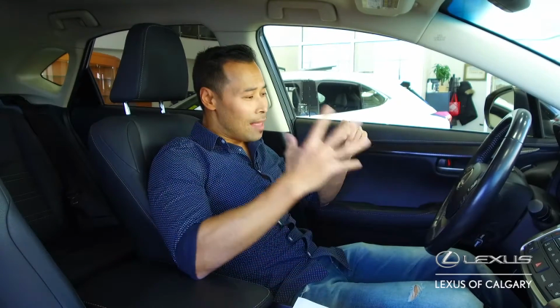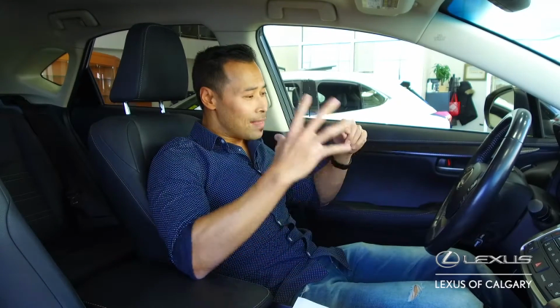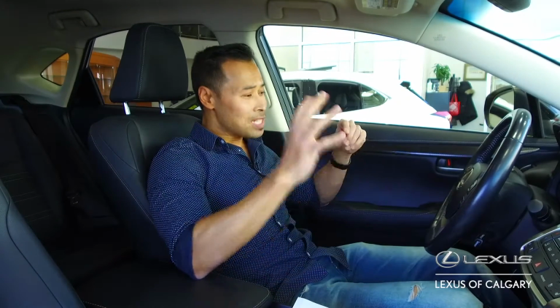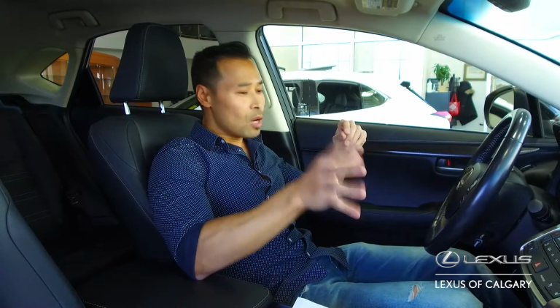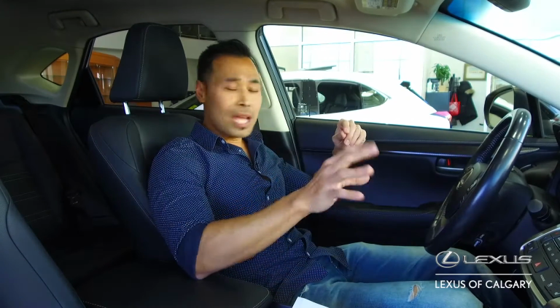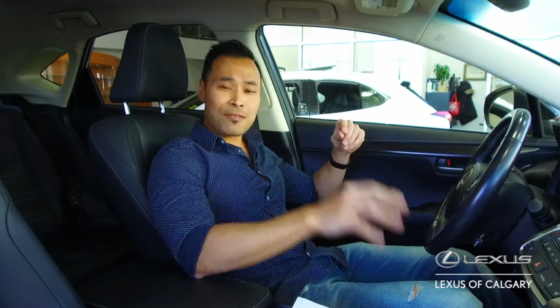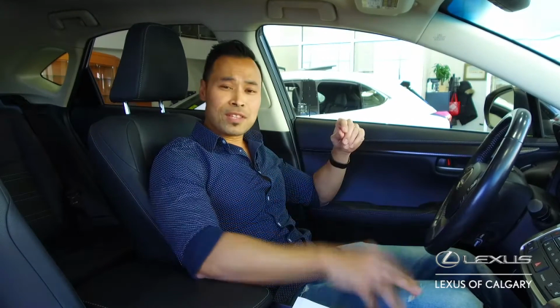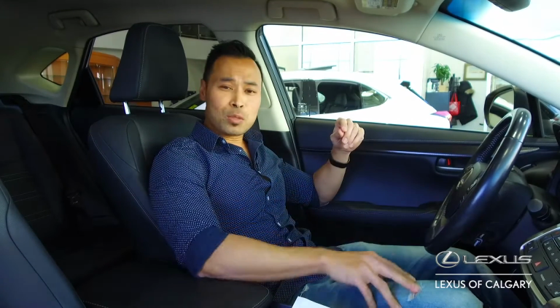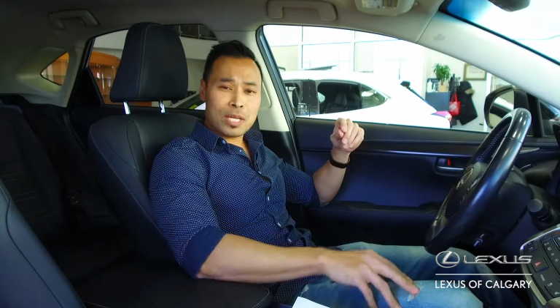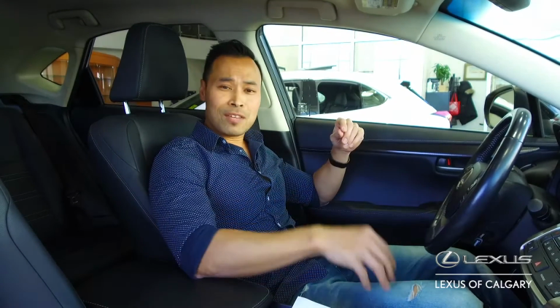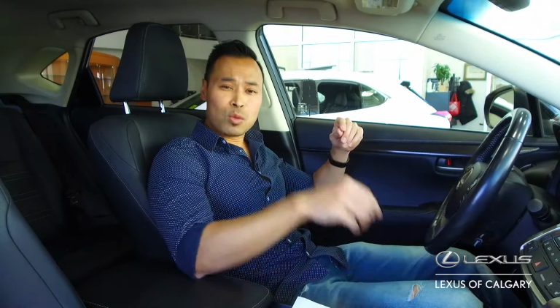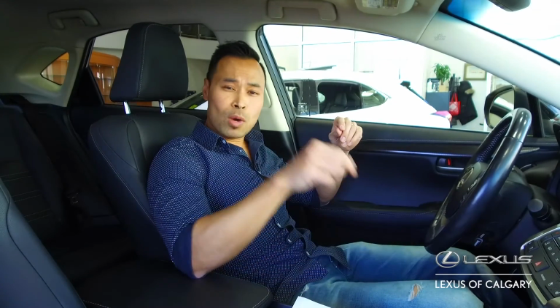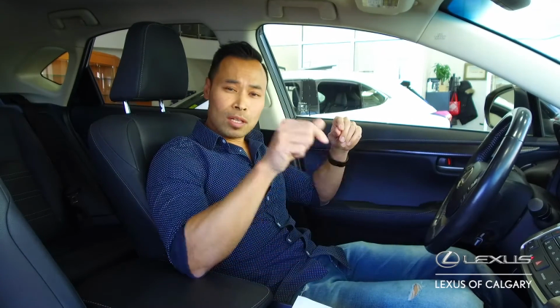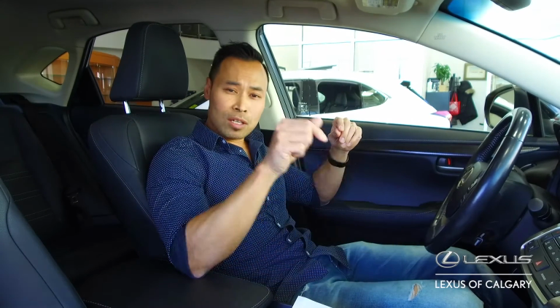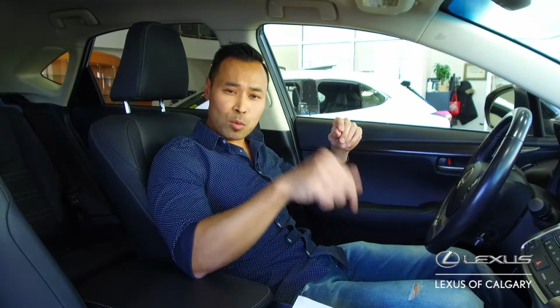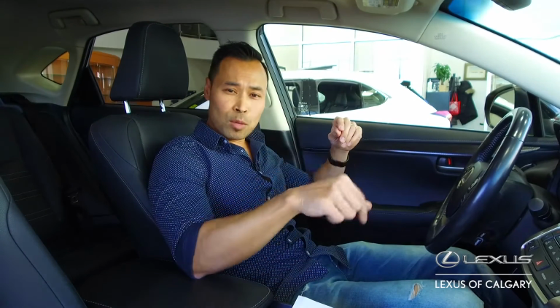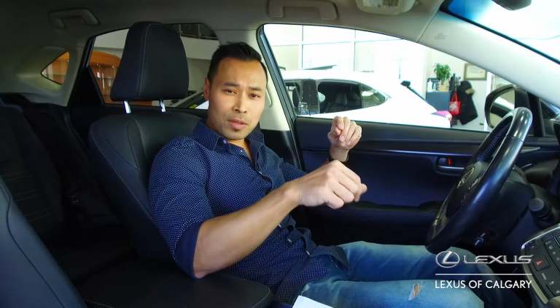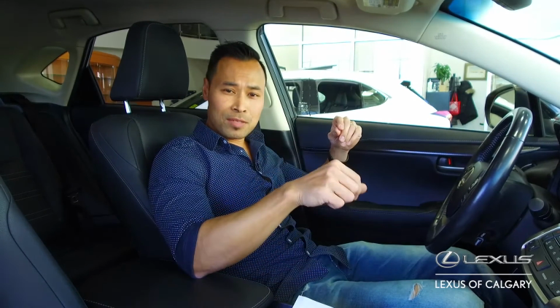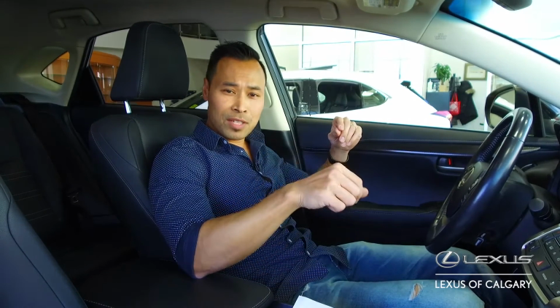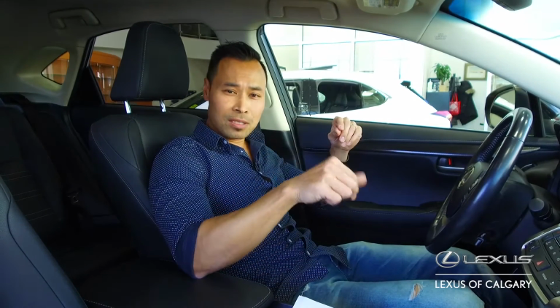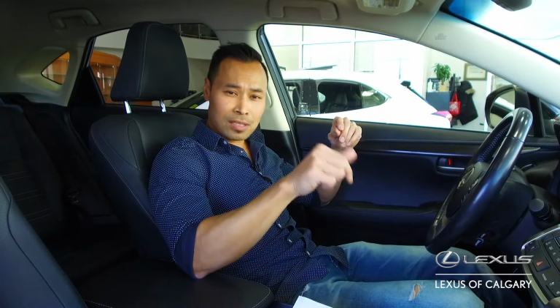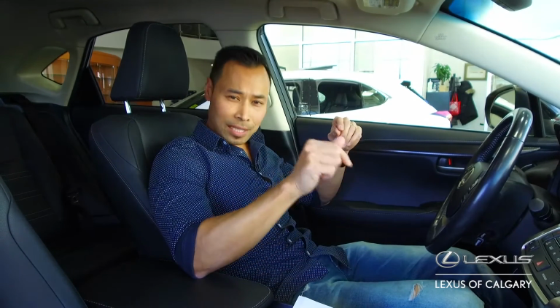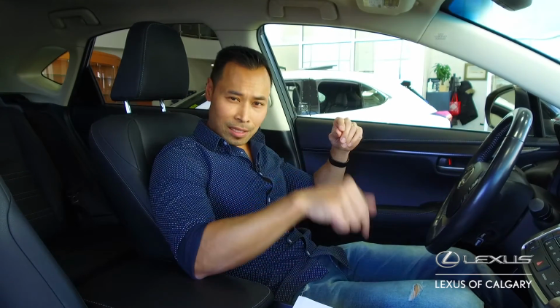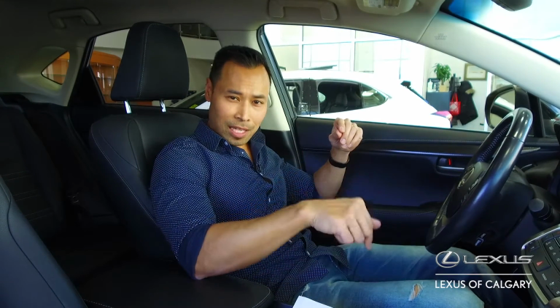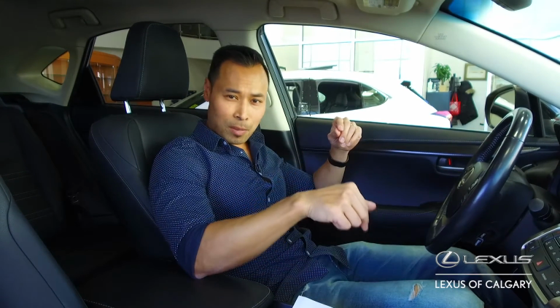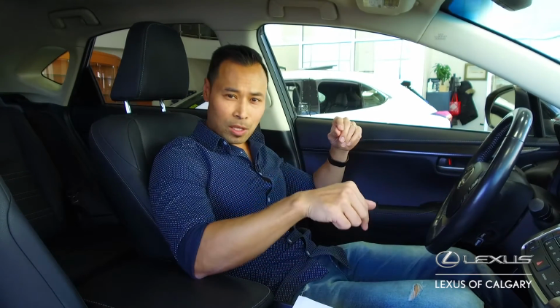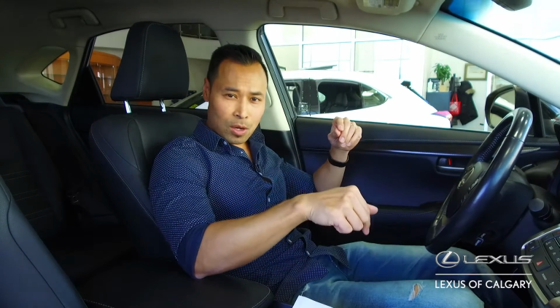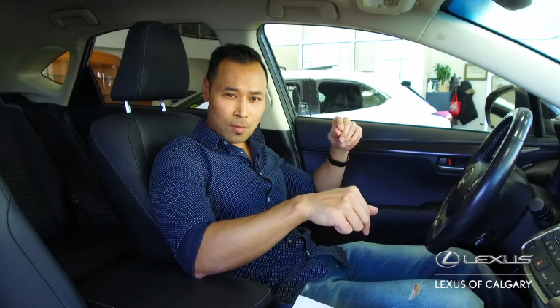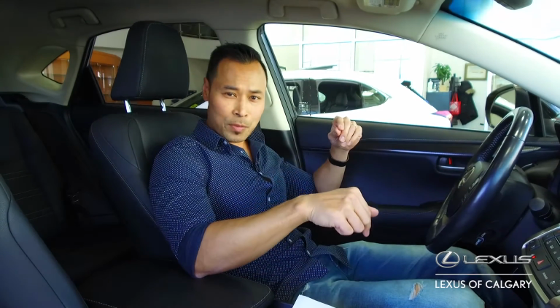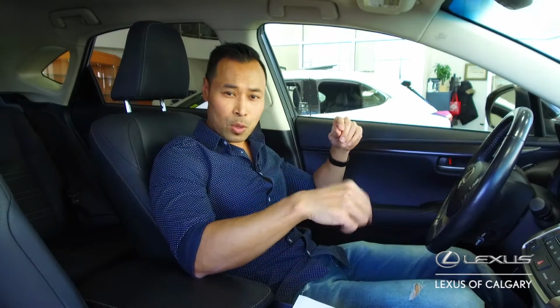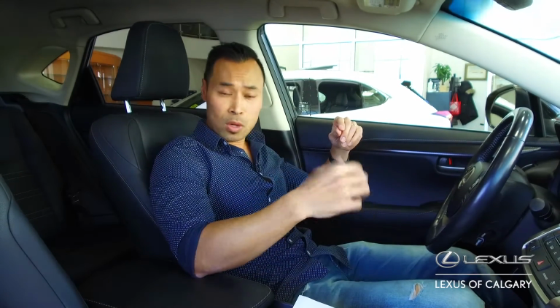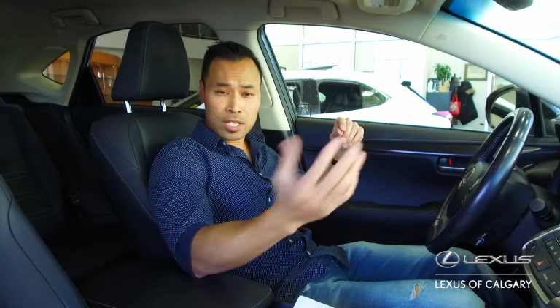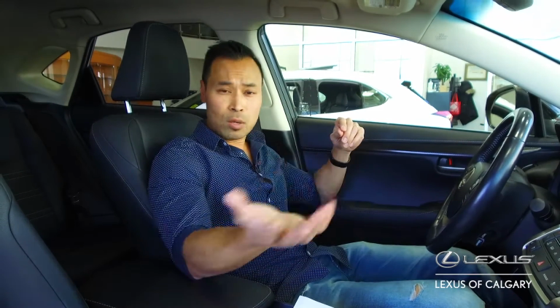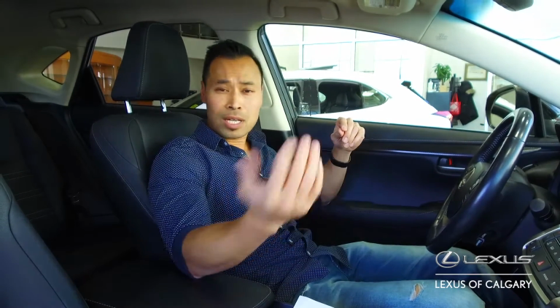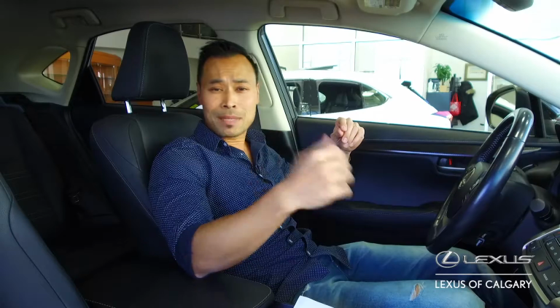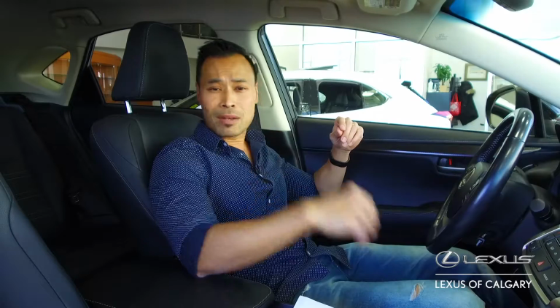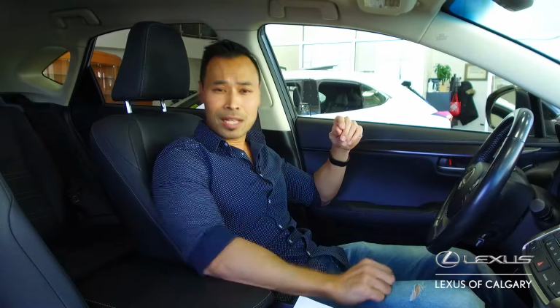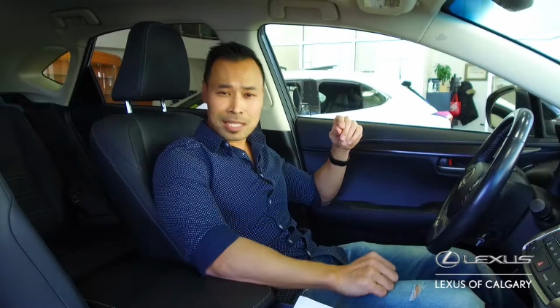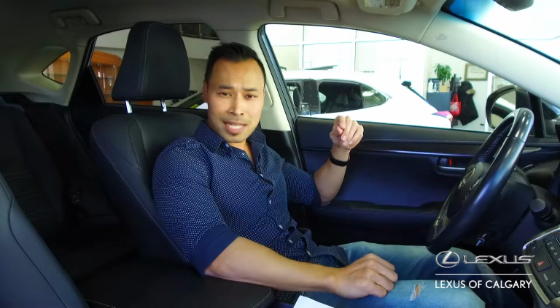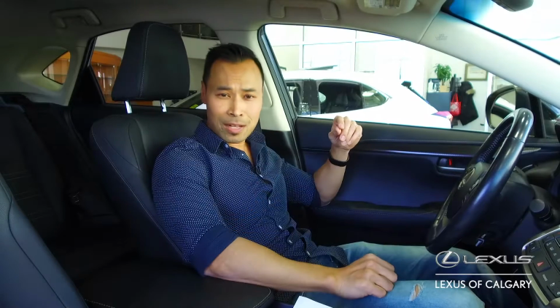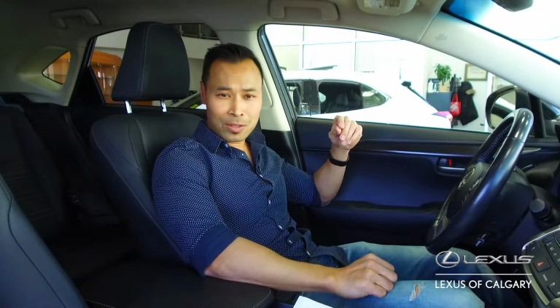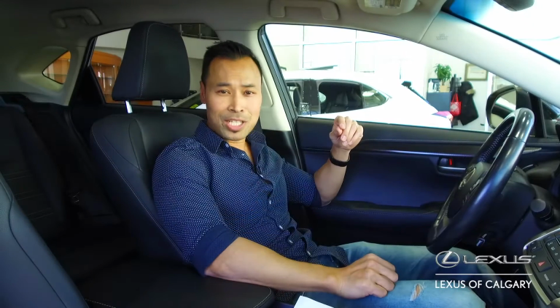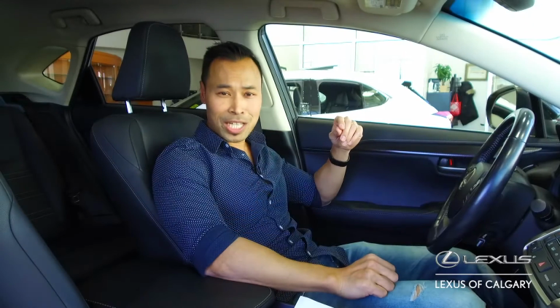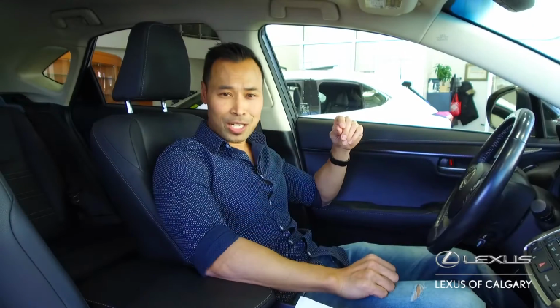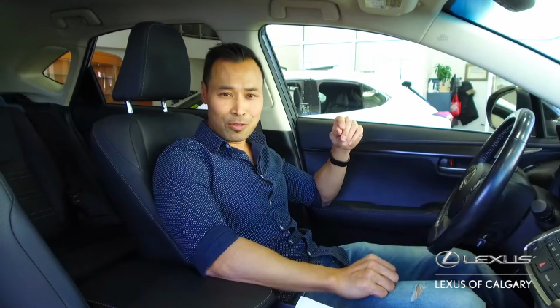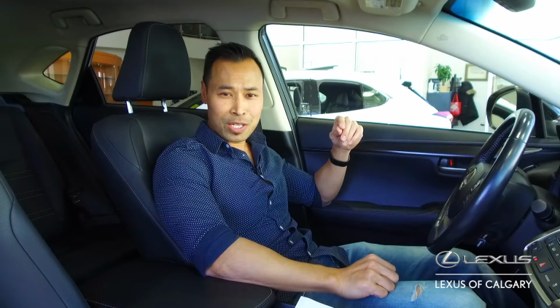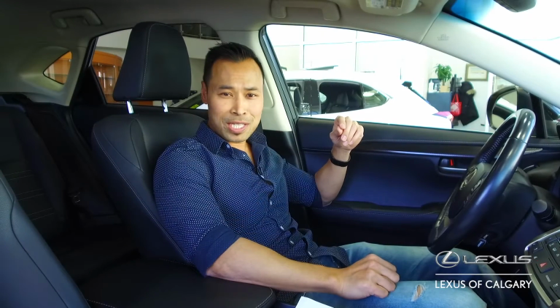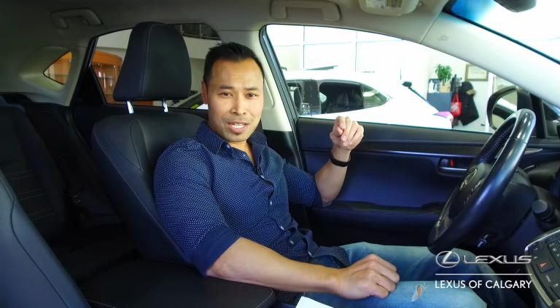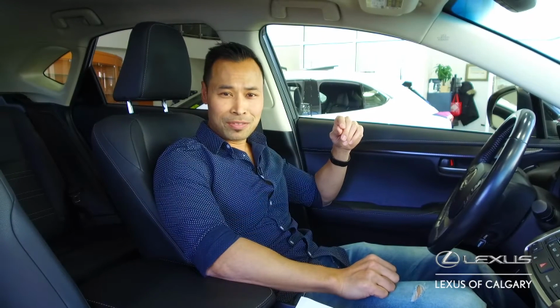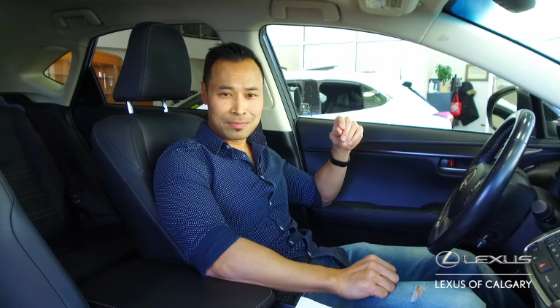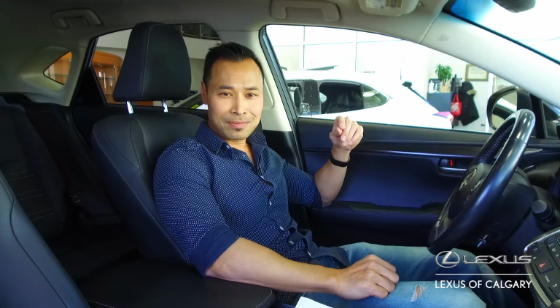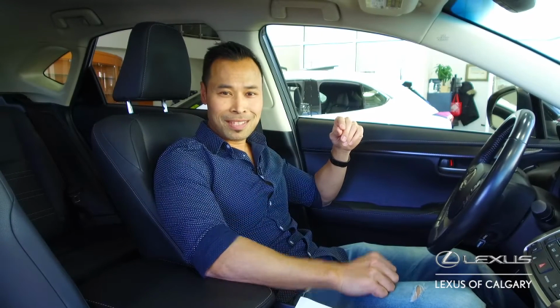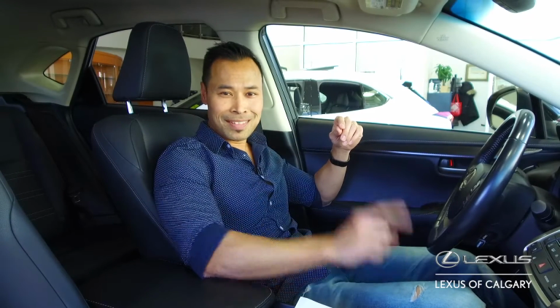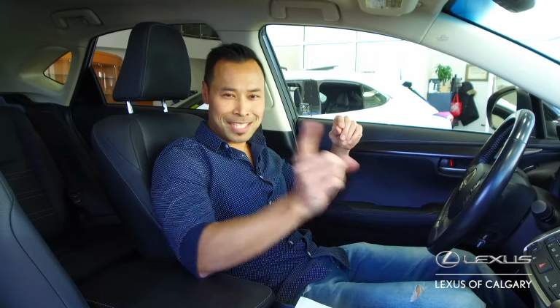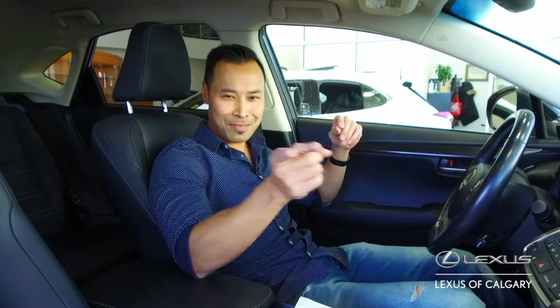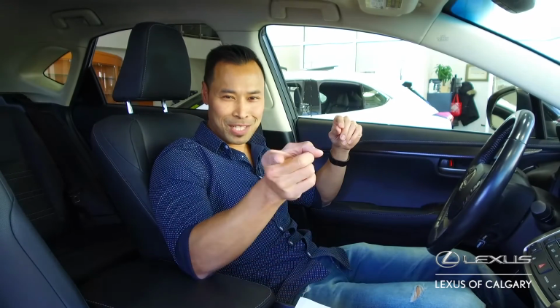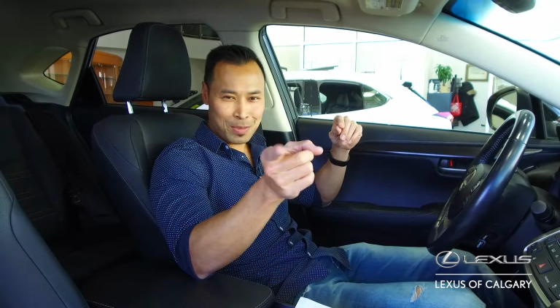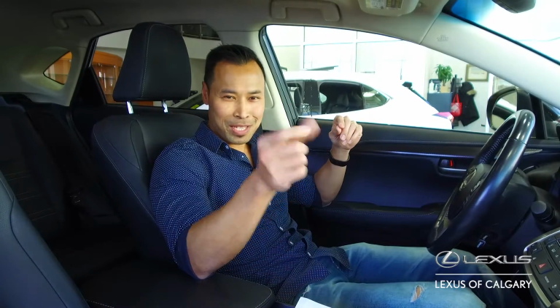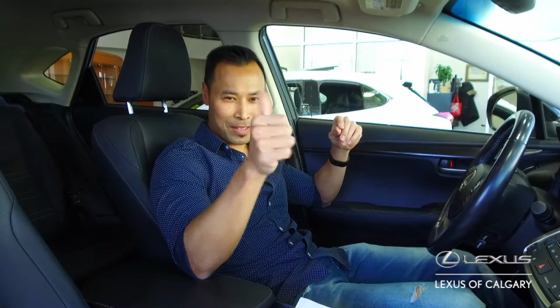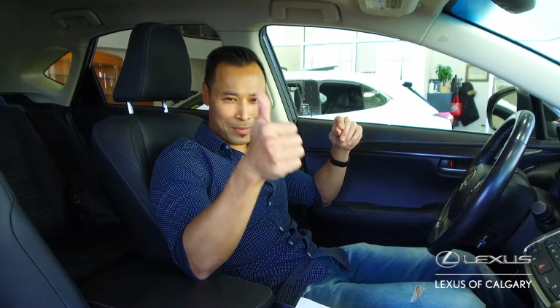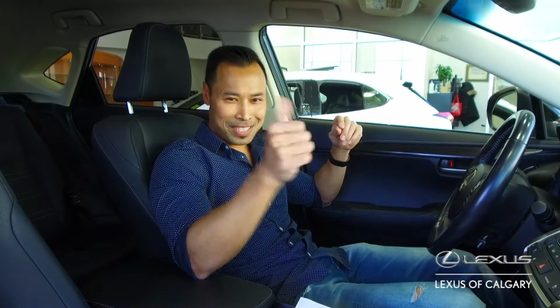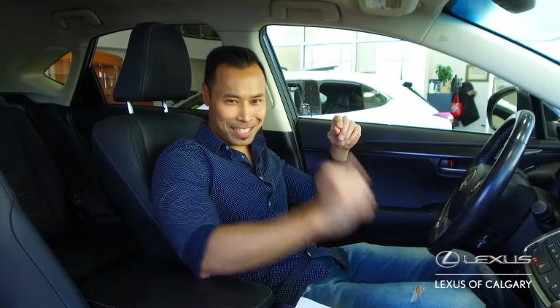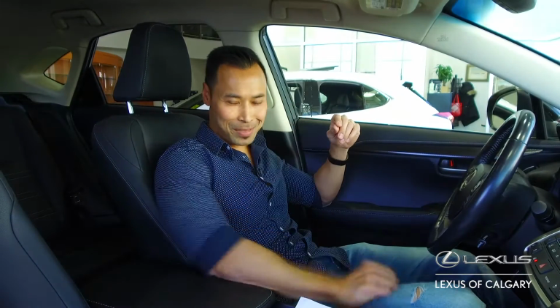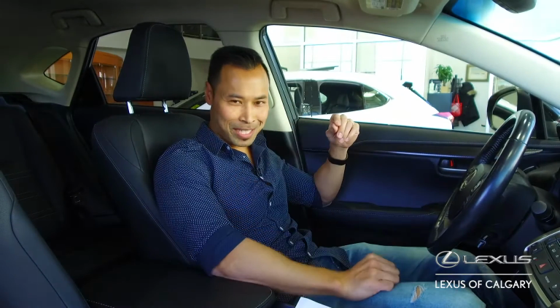That's all we have for this week. If you want to learn more about this vehicle, click the link below, or come down to Lexus Calibre and check it out for yourself. That's it for this week, we'll see you next week.